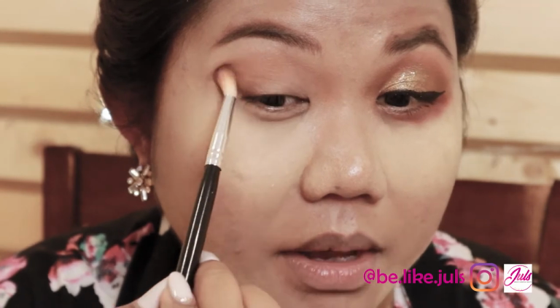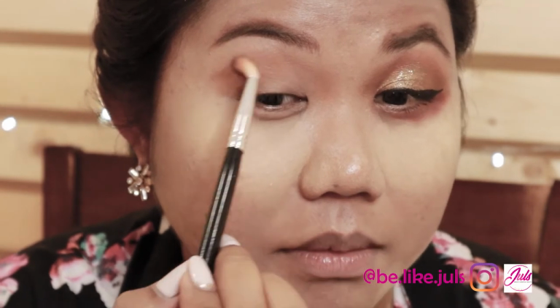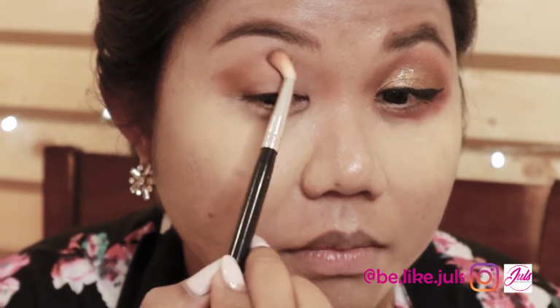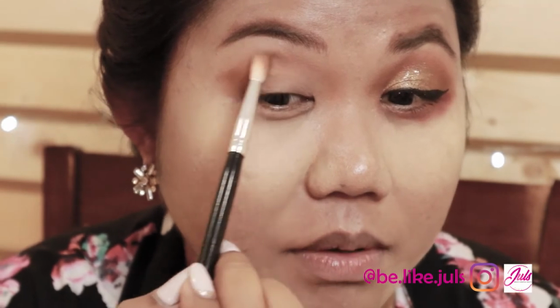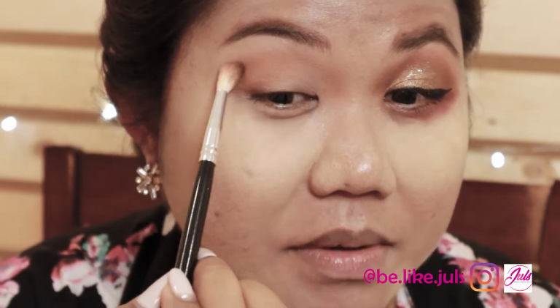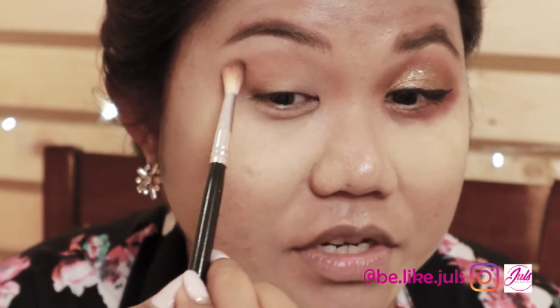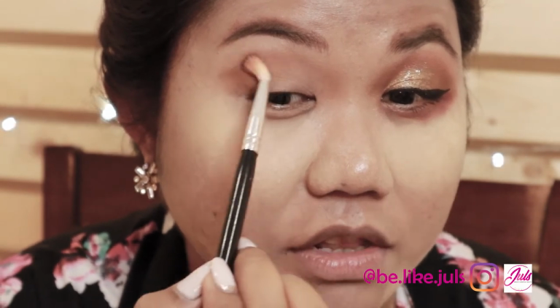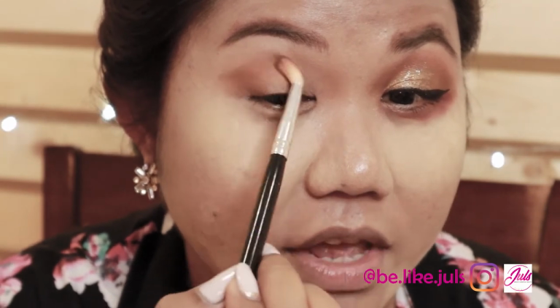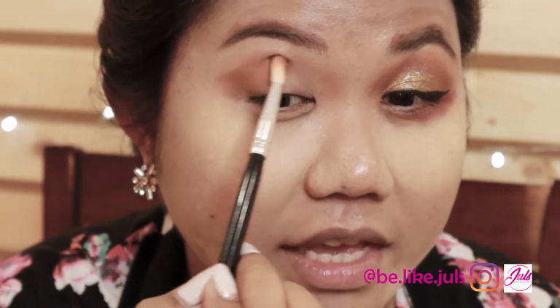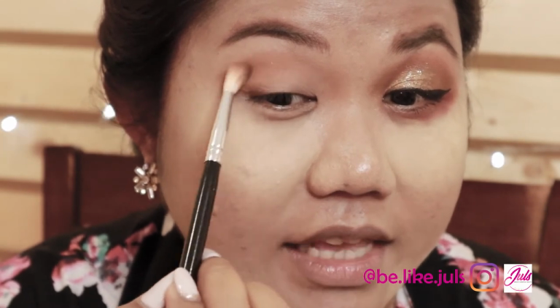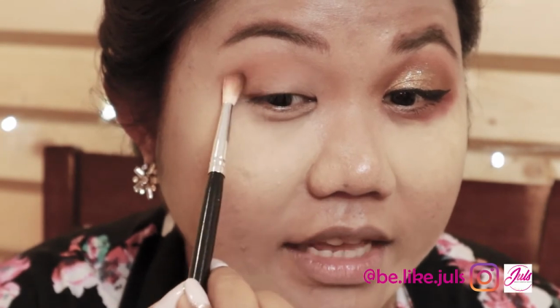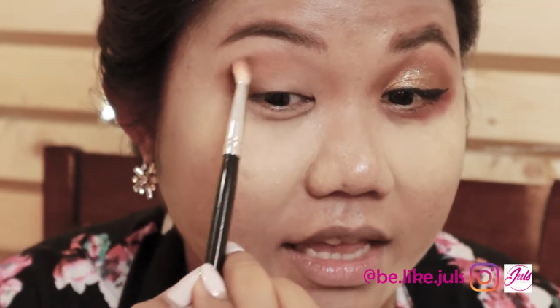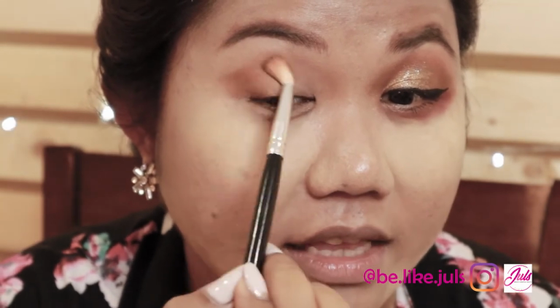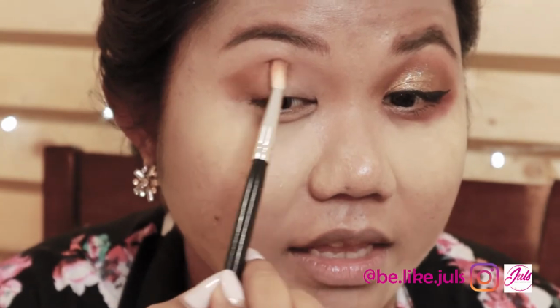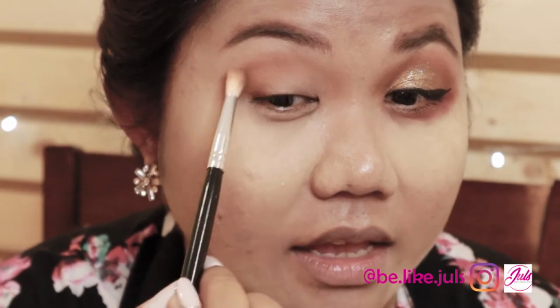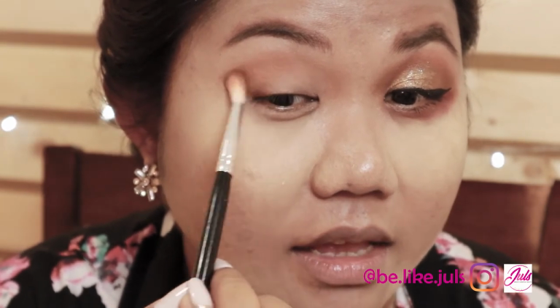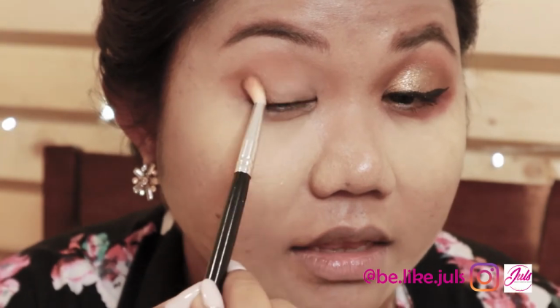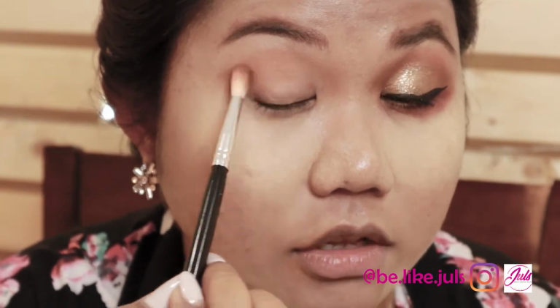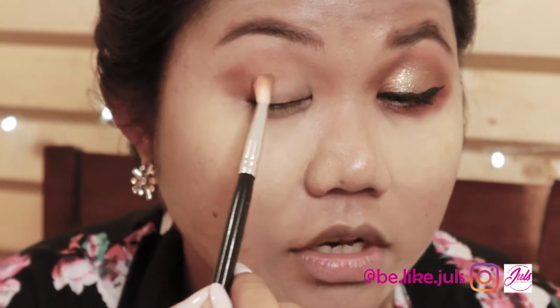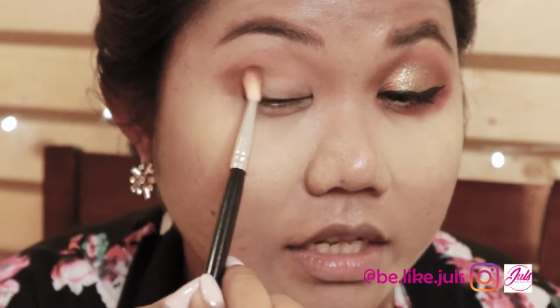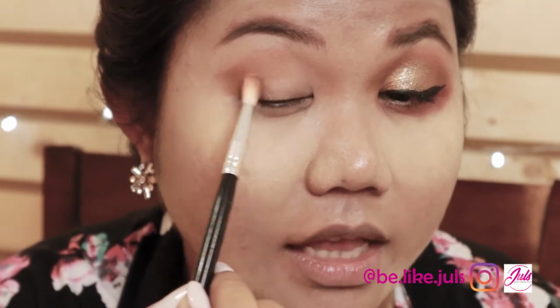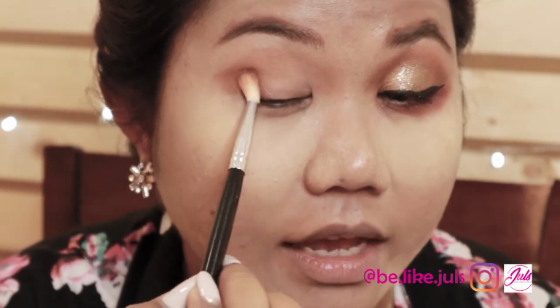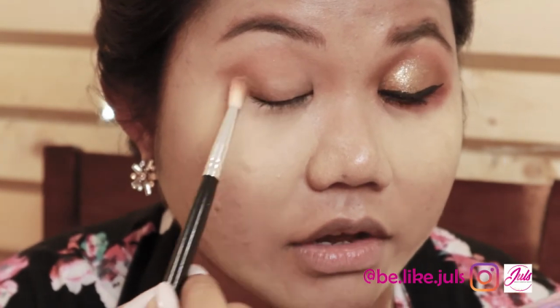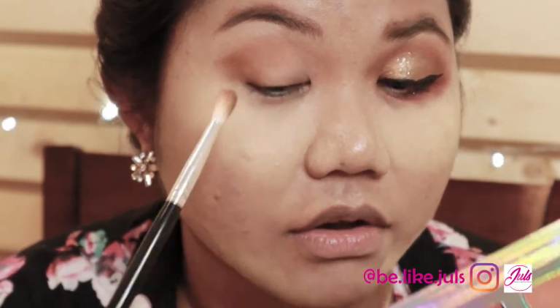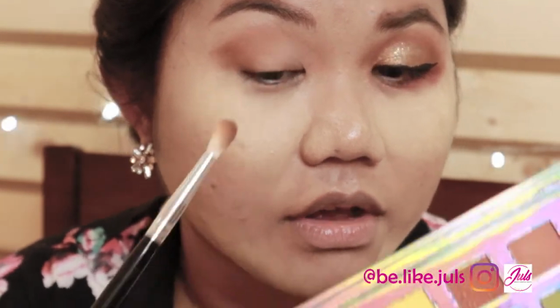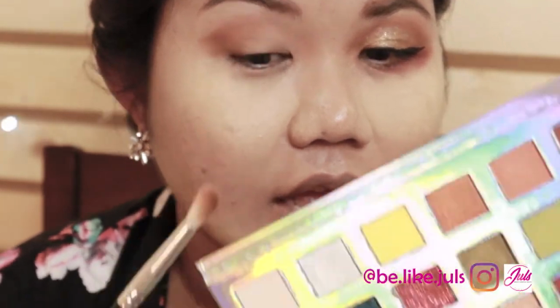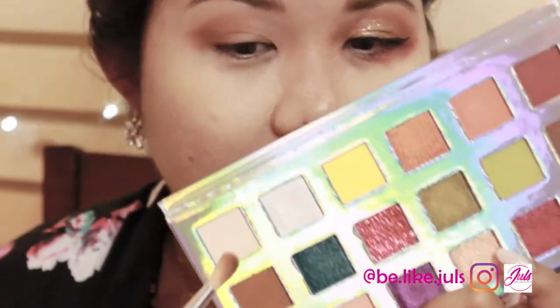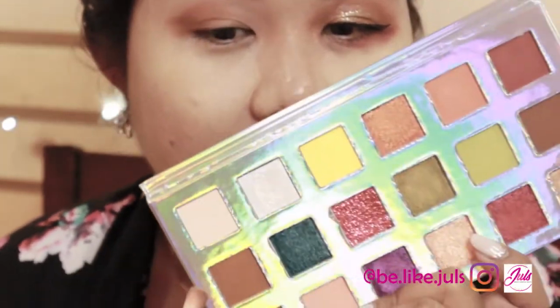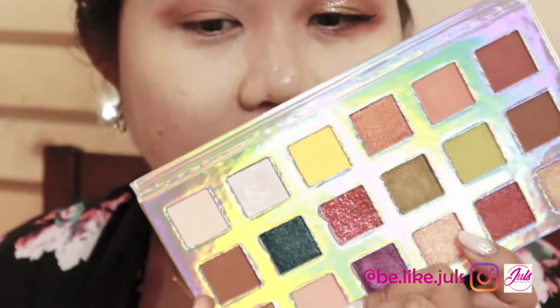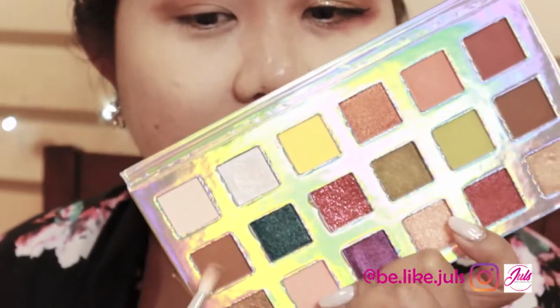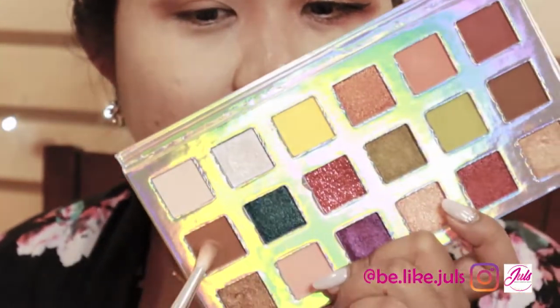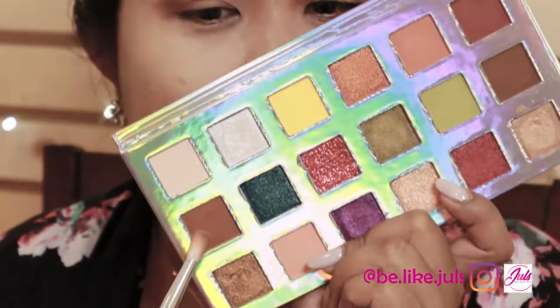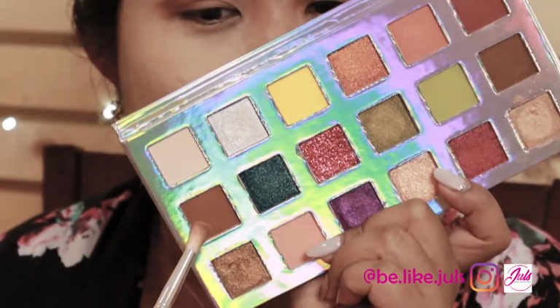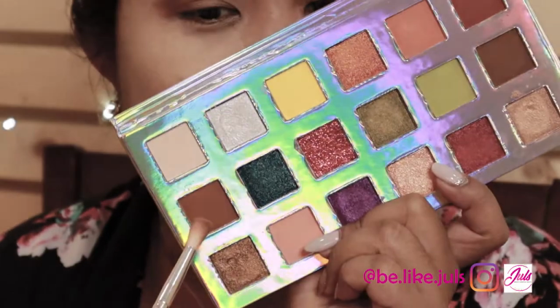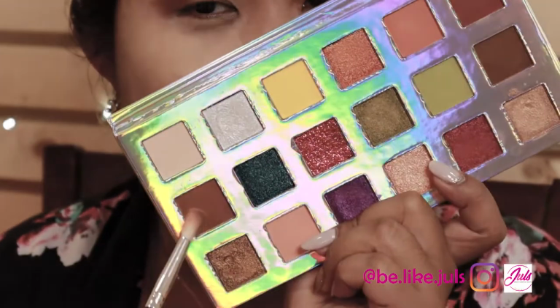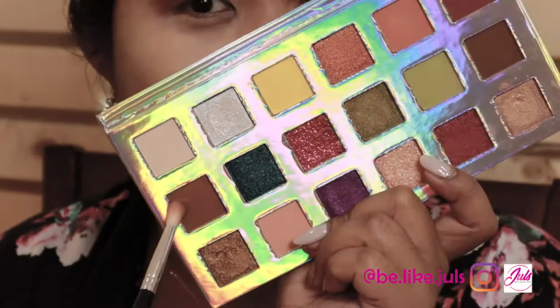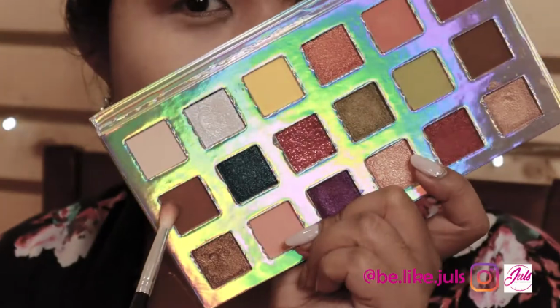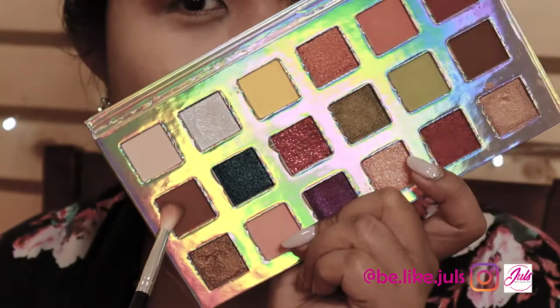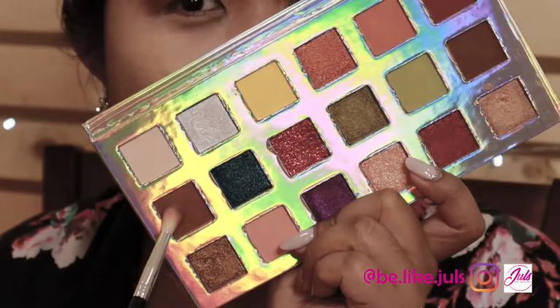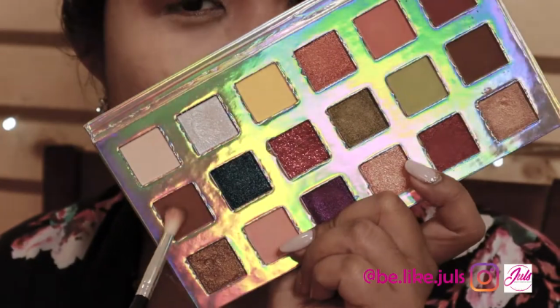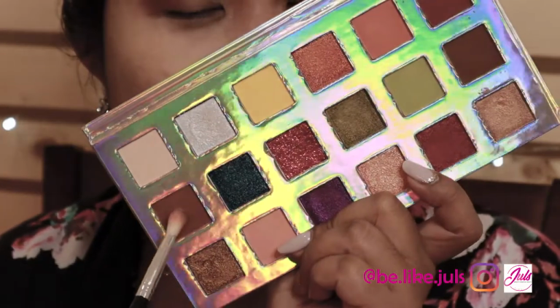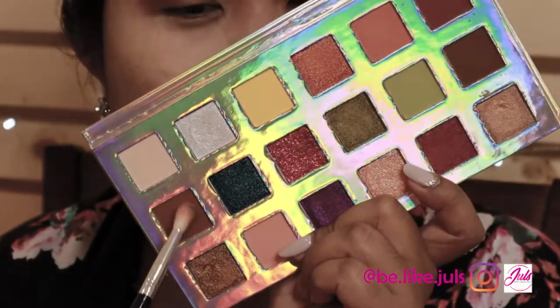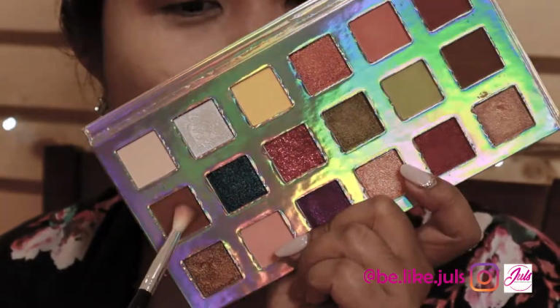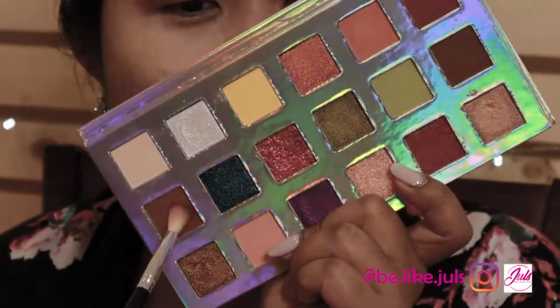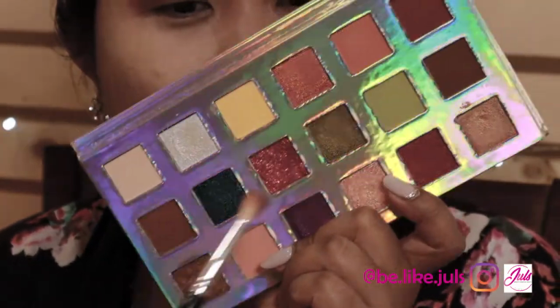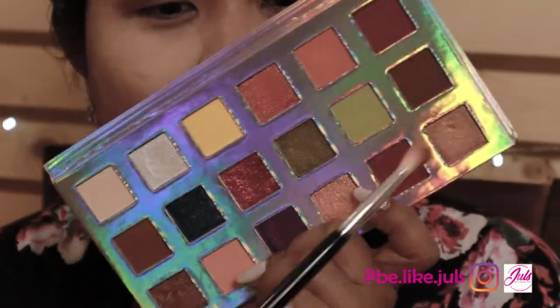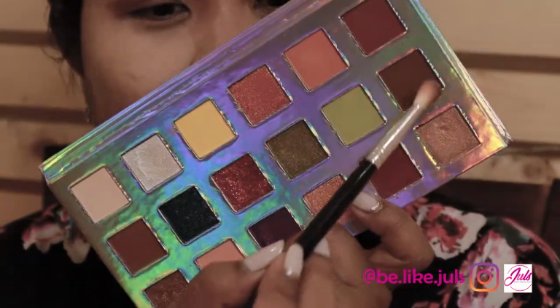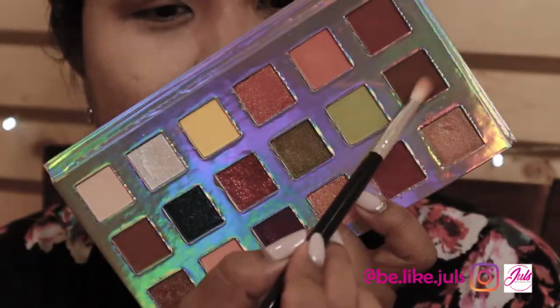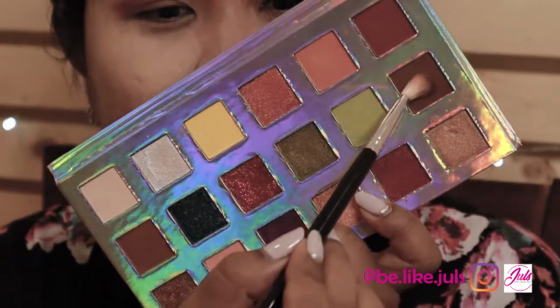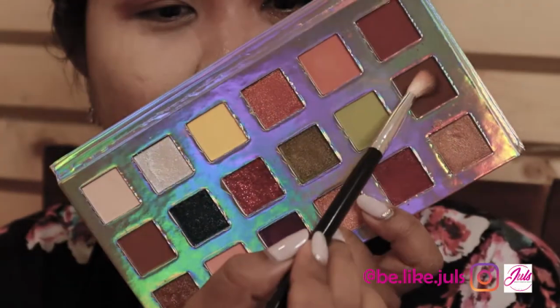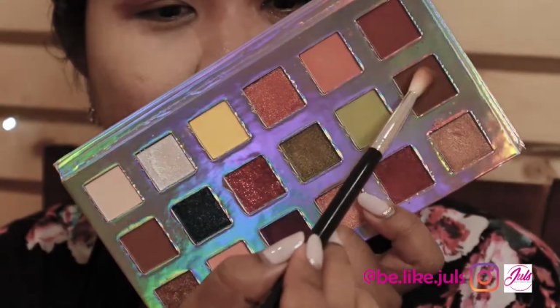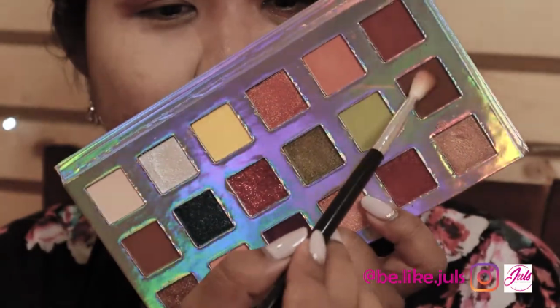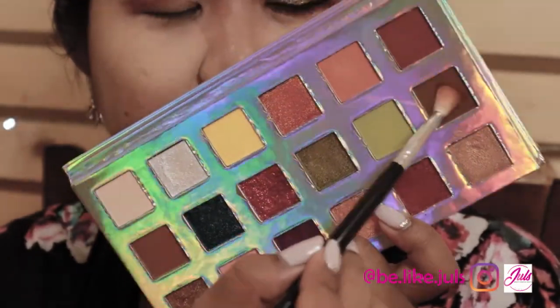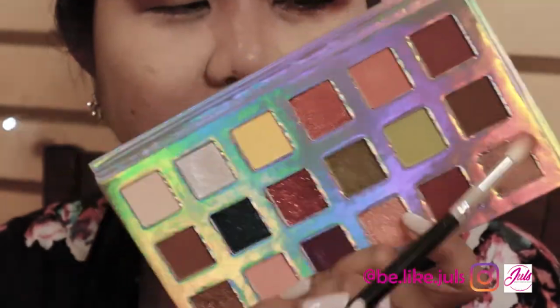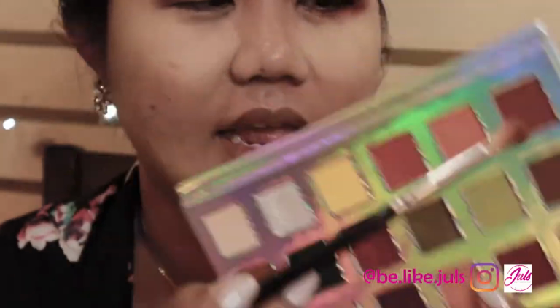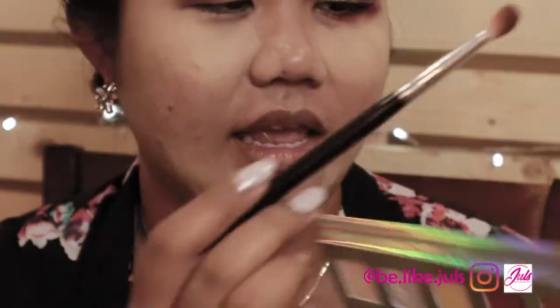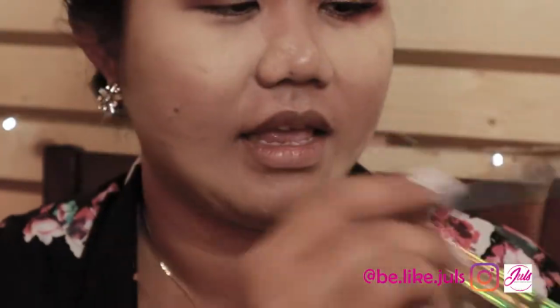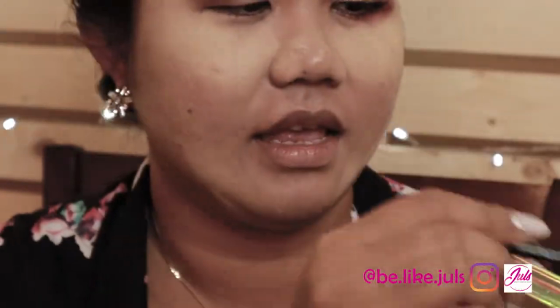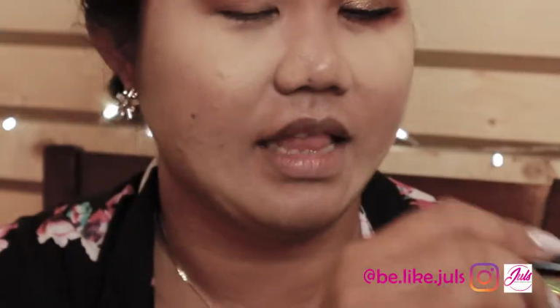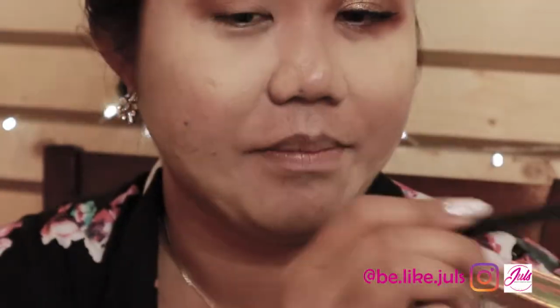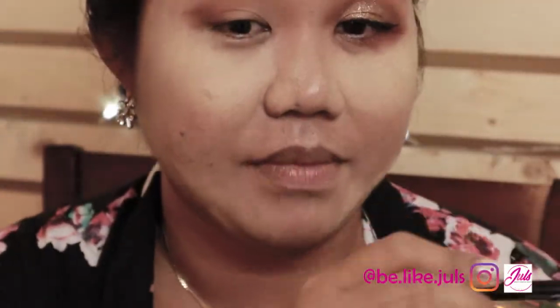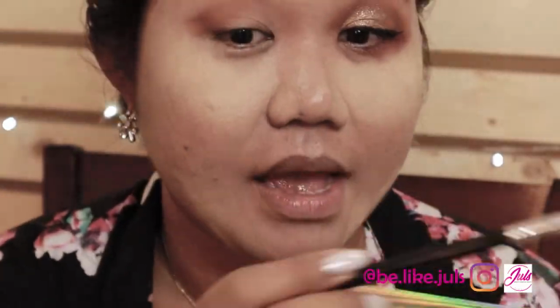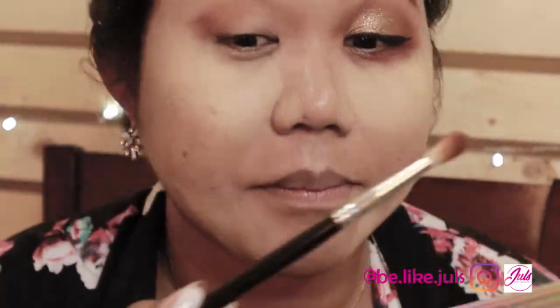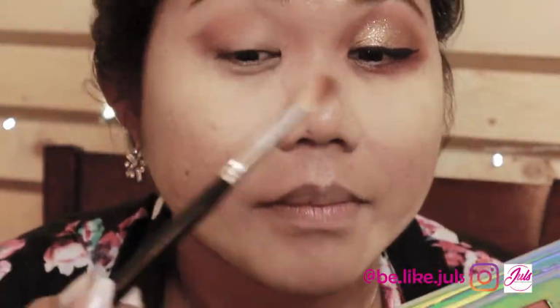Don't go too far — just up to here. Then go back to these colors — this color and this color. Tap-tap, and apply it to the end.